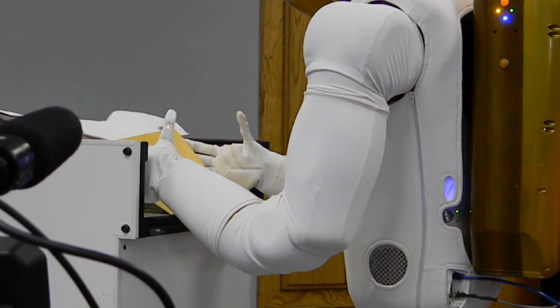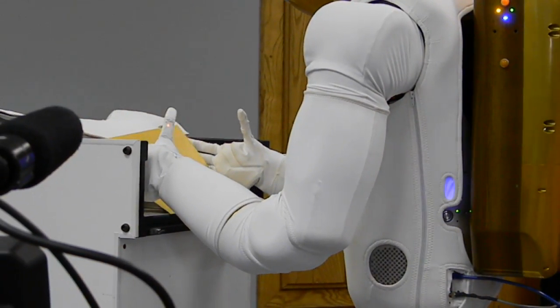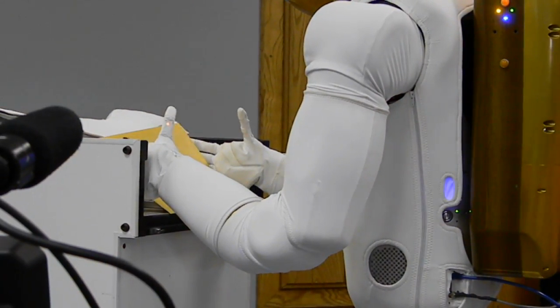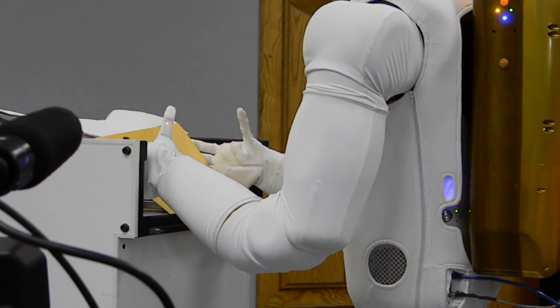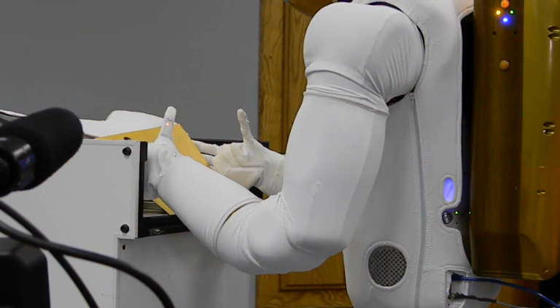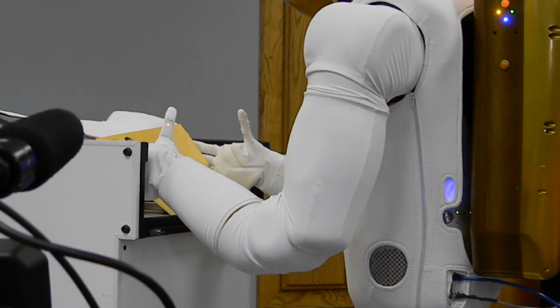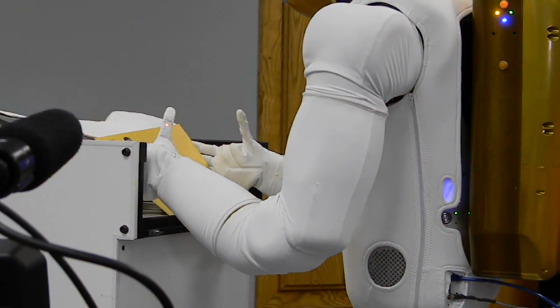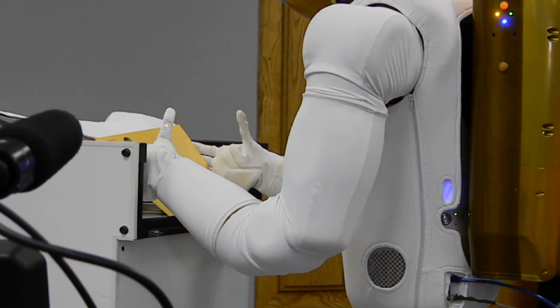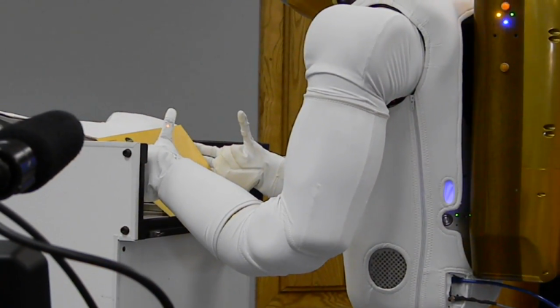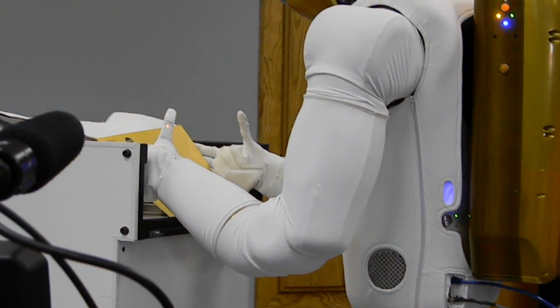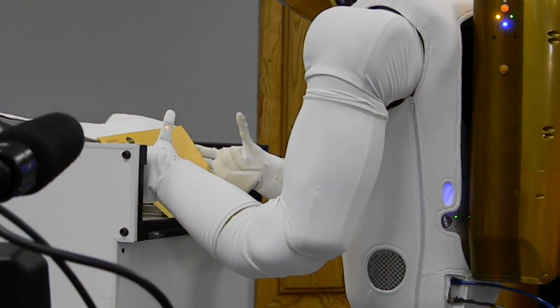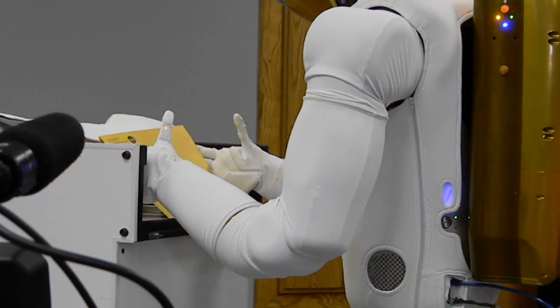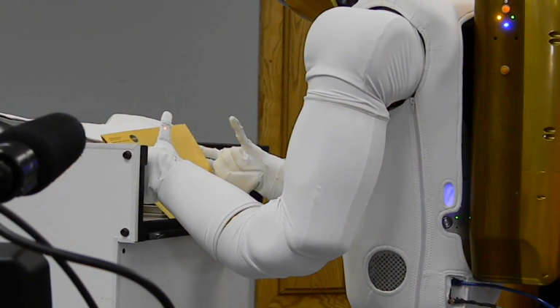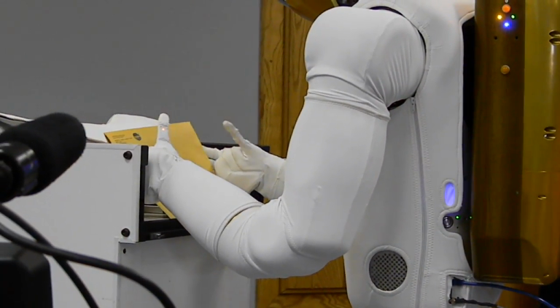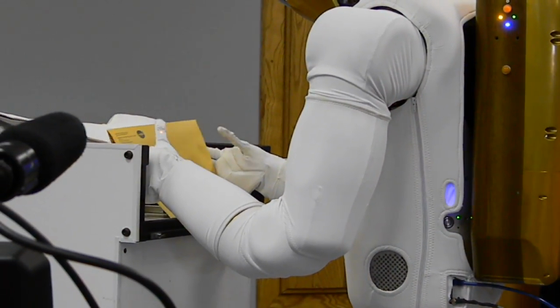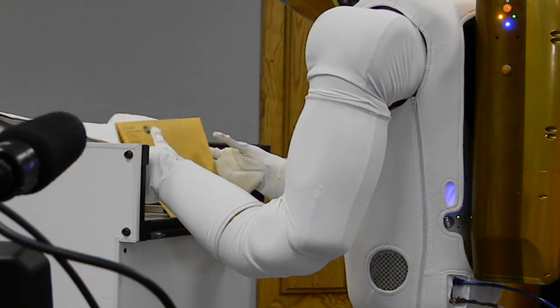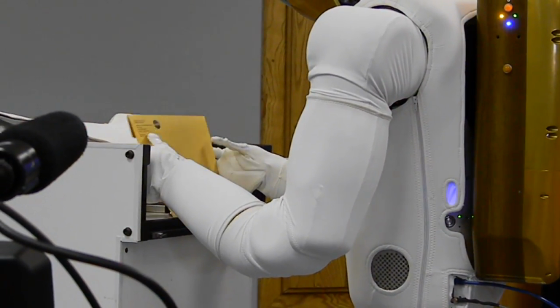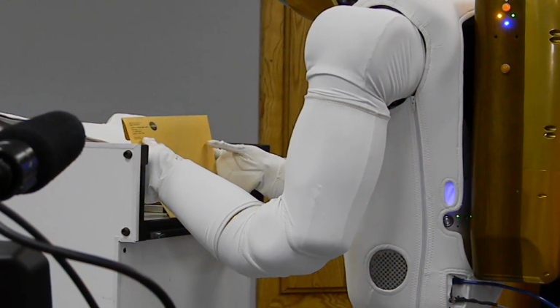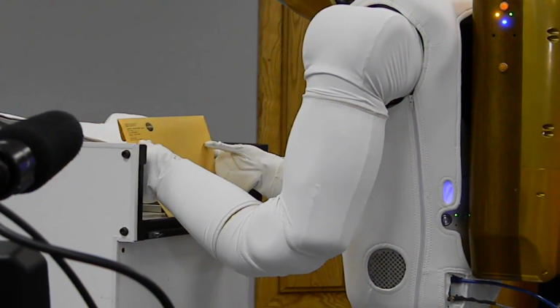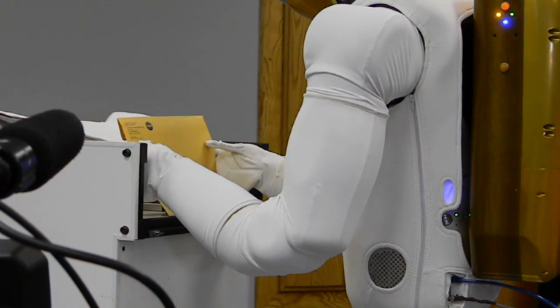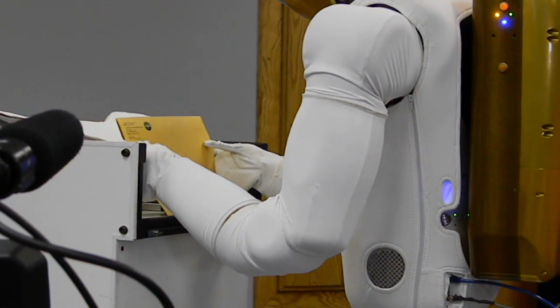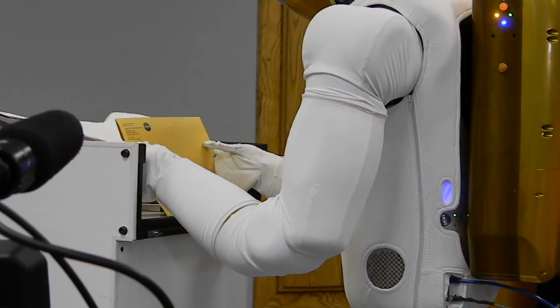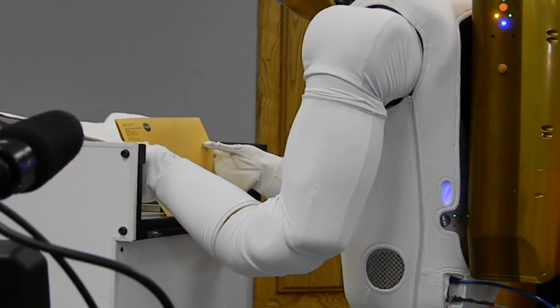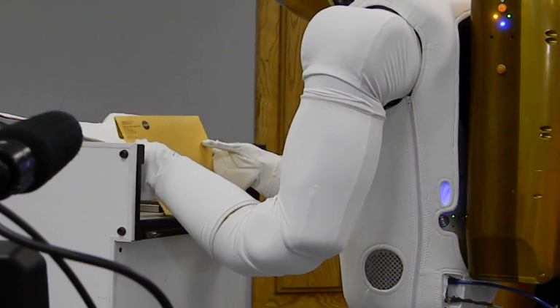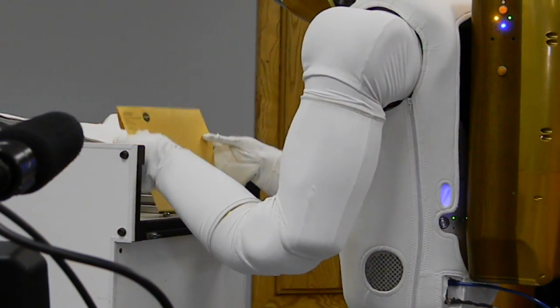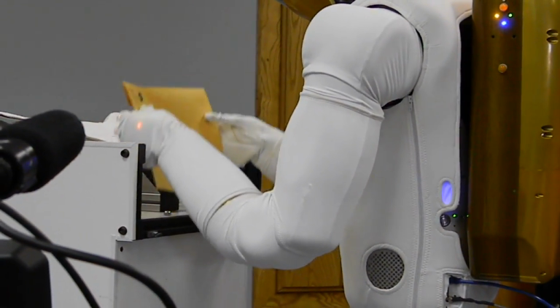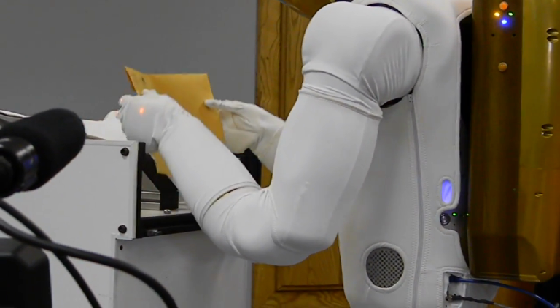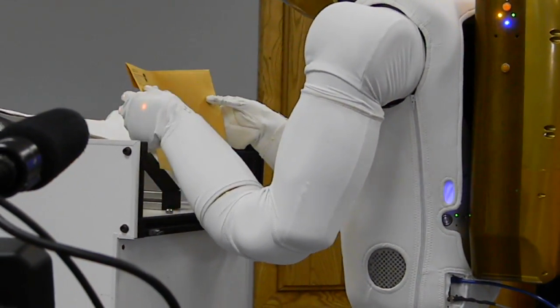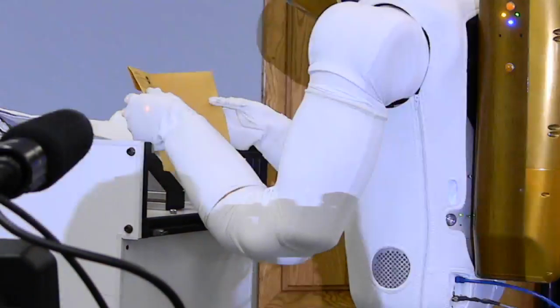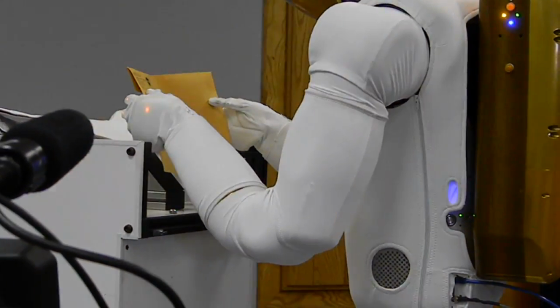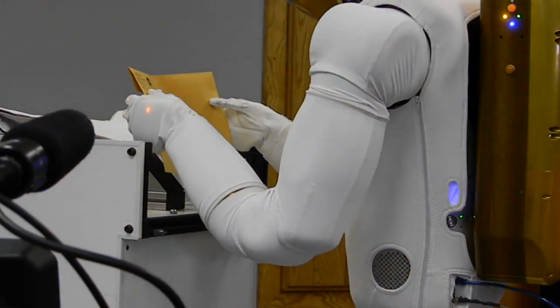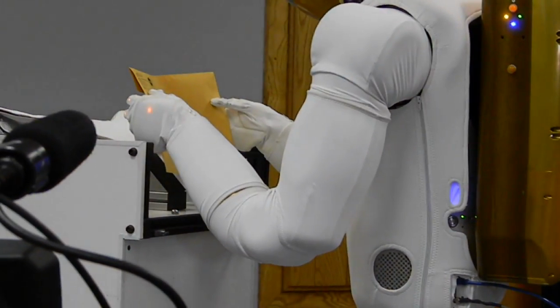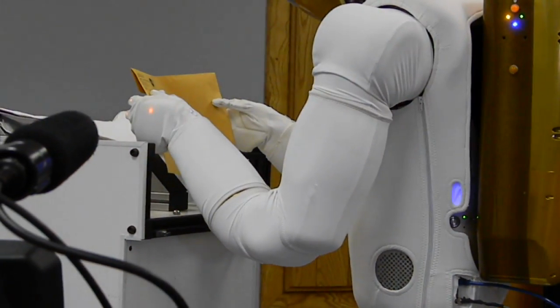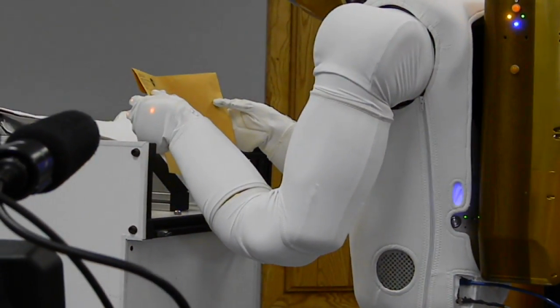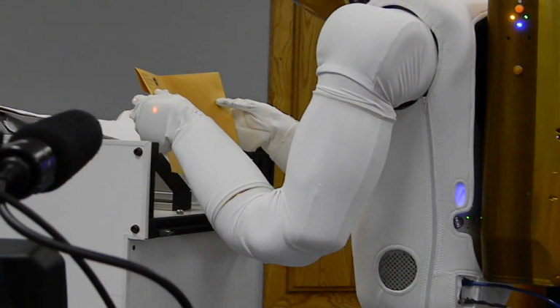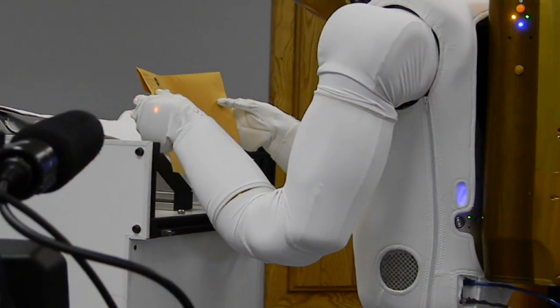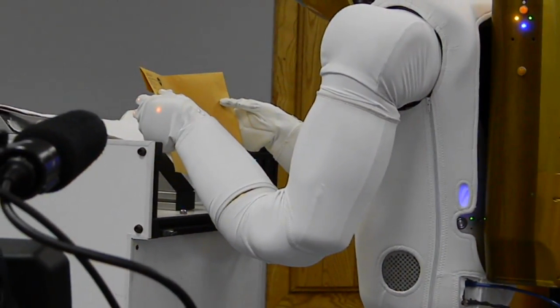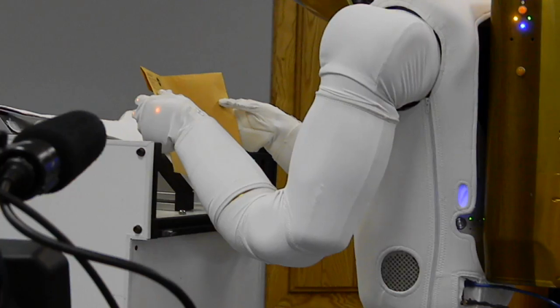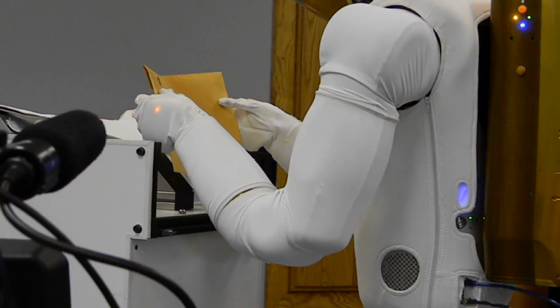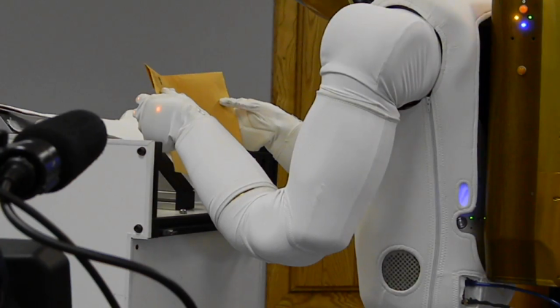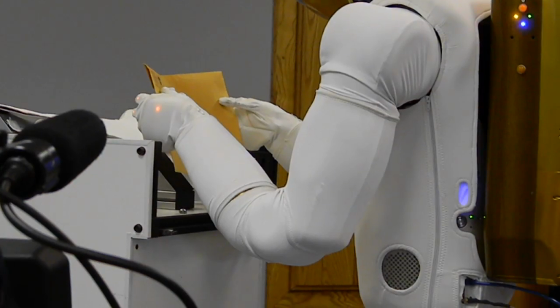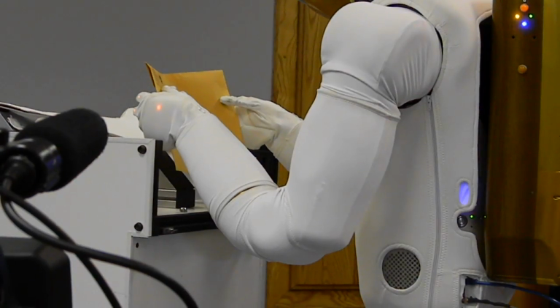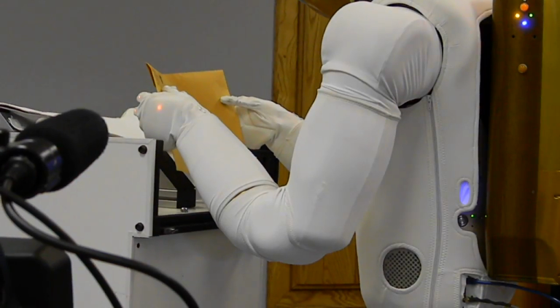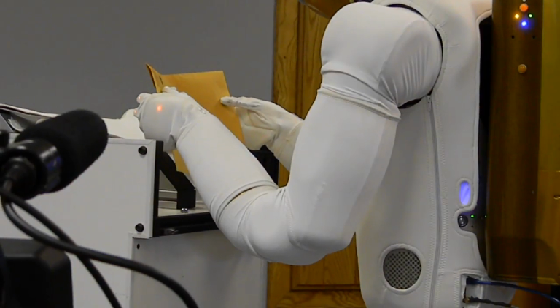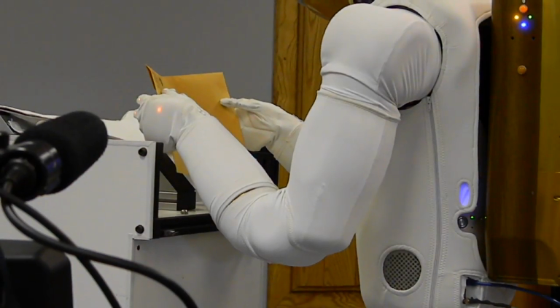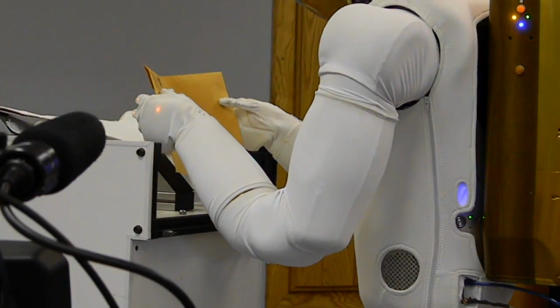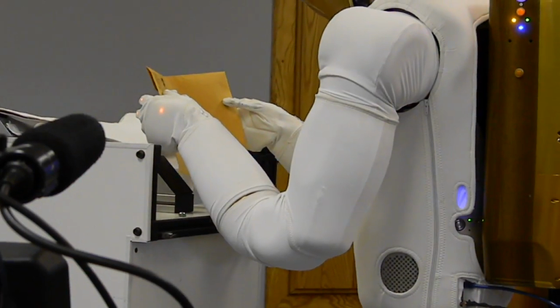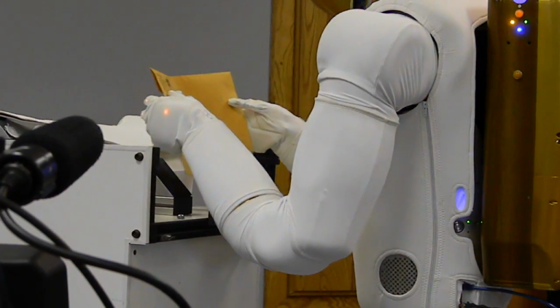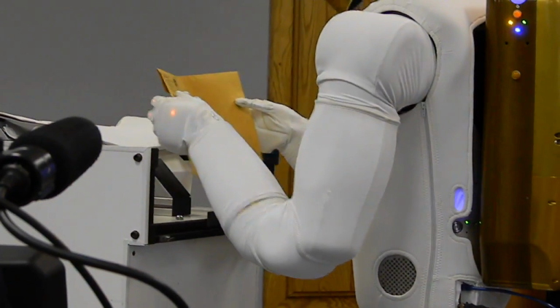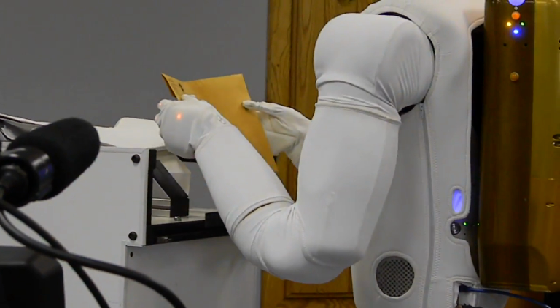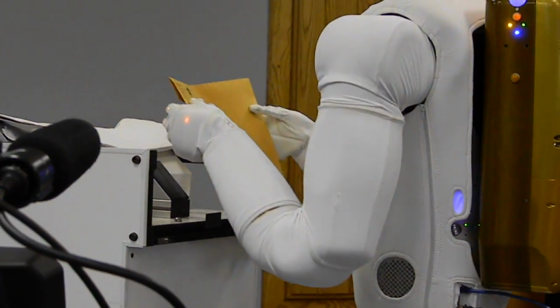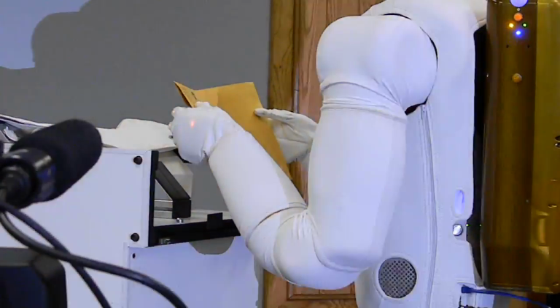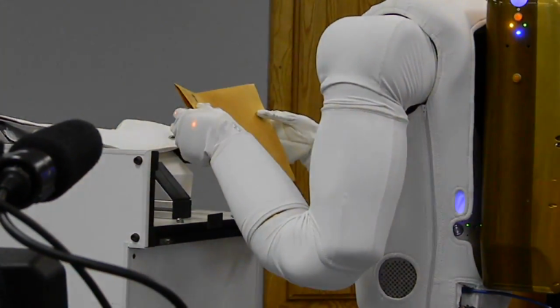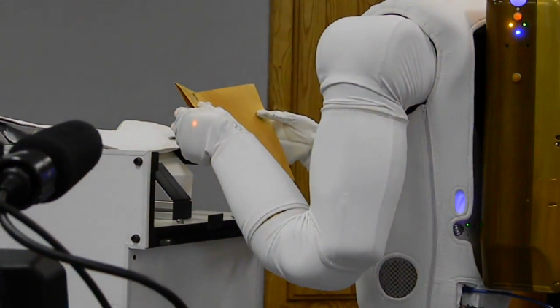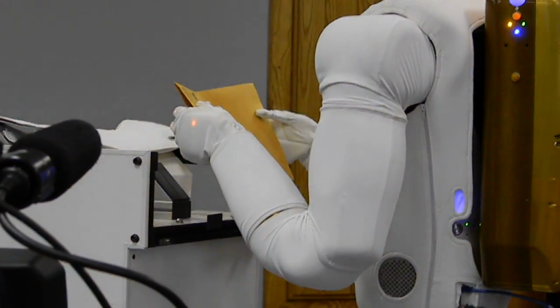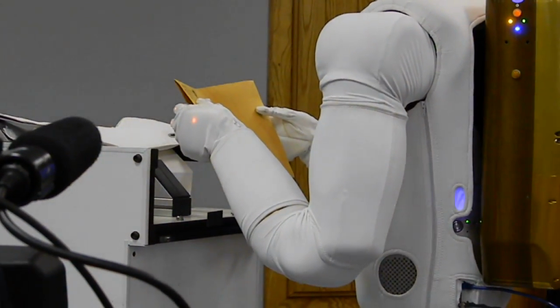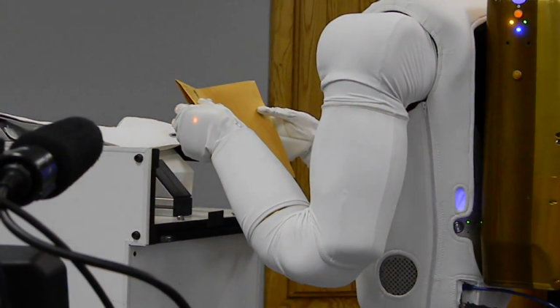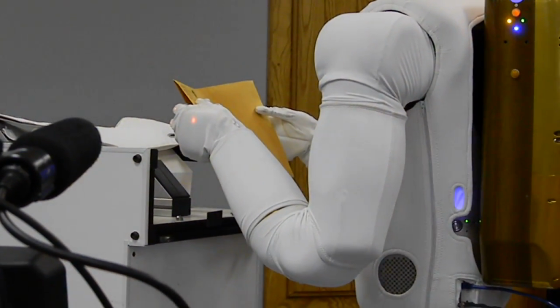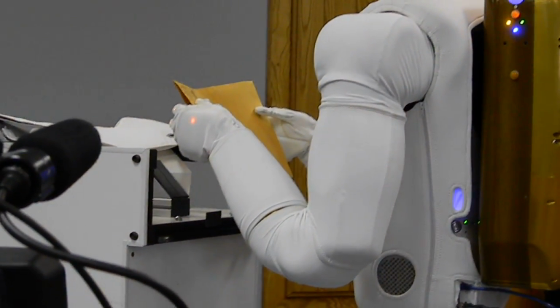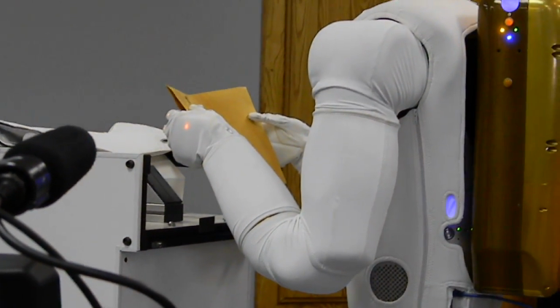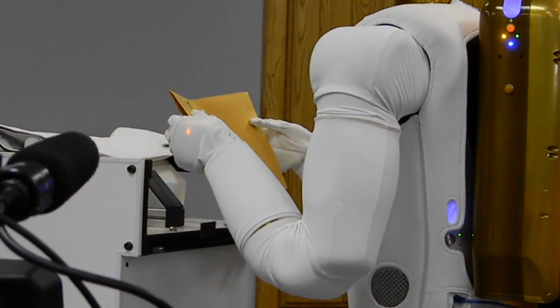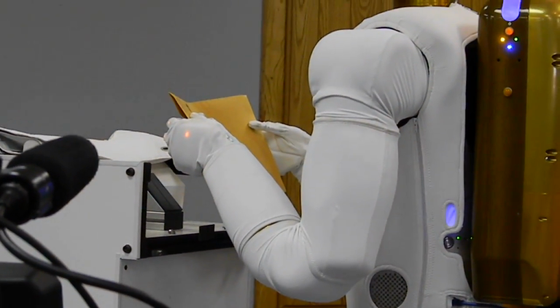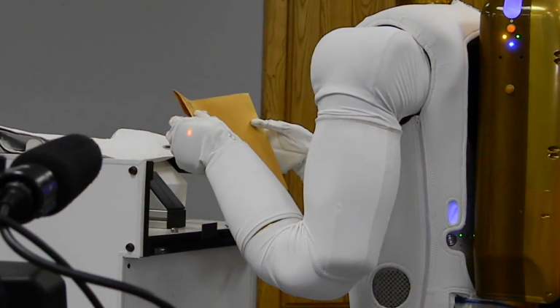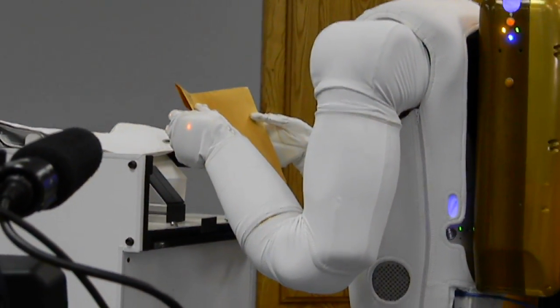There's an envelope under the blanket, so not only is a blanket a floppy object, but so is an envelope.